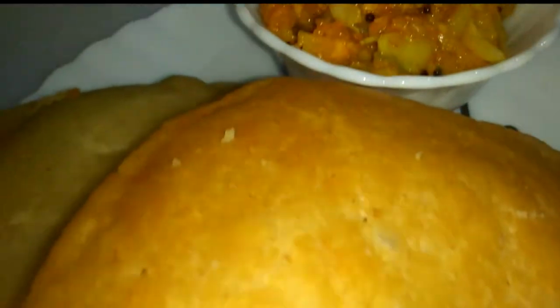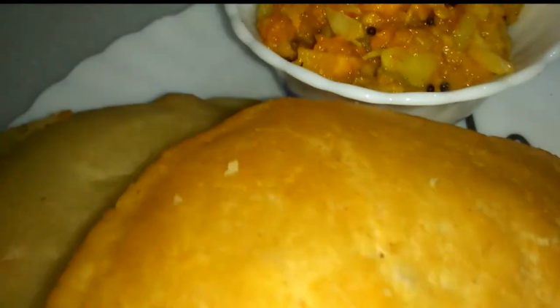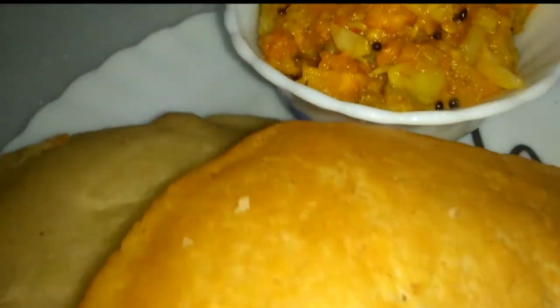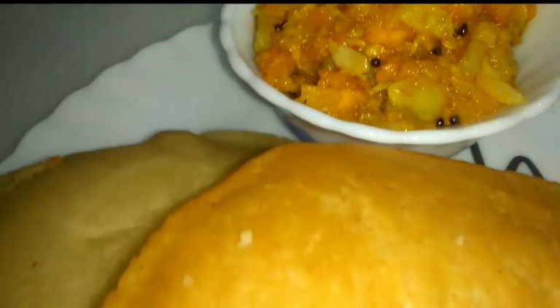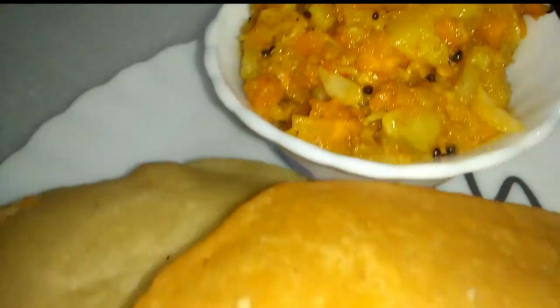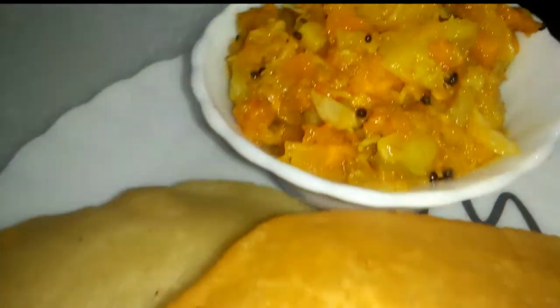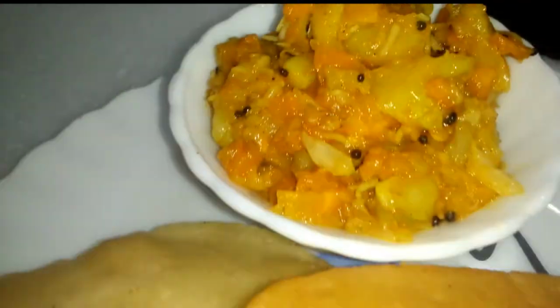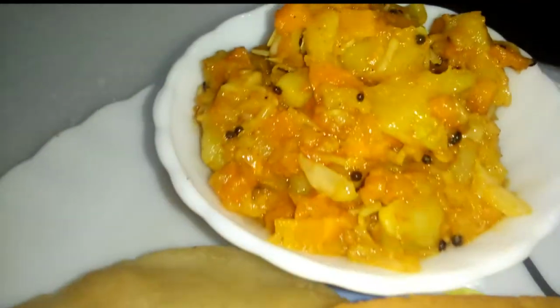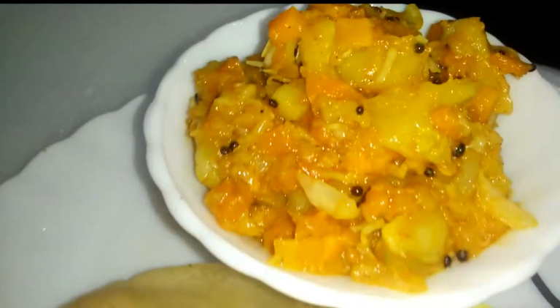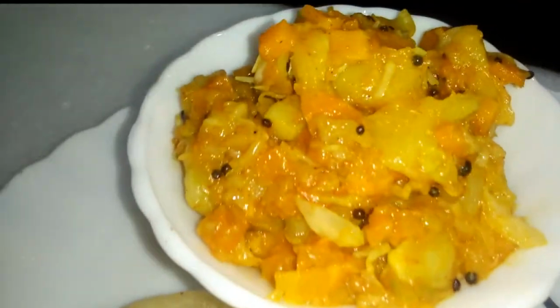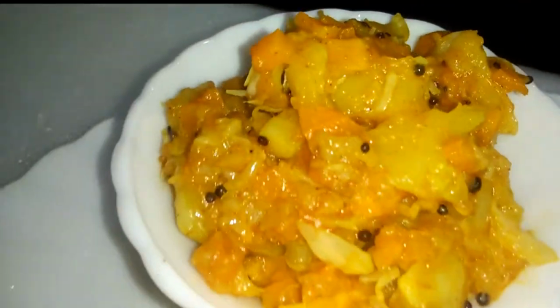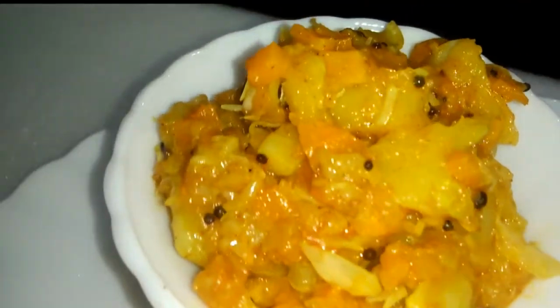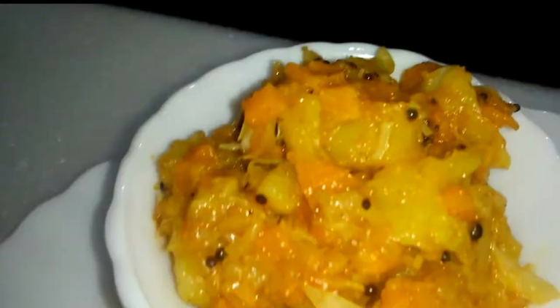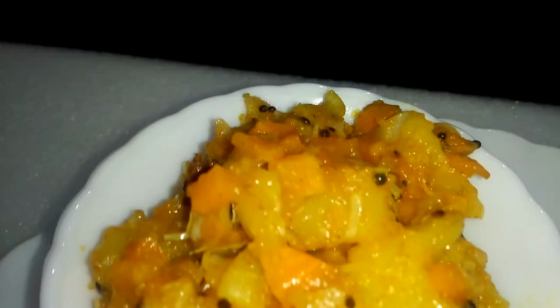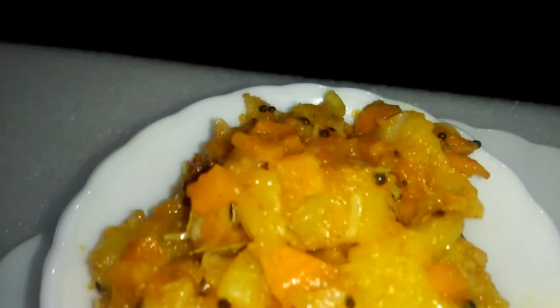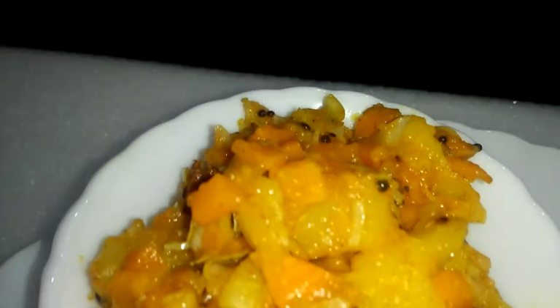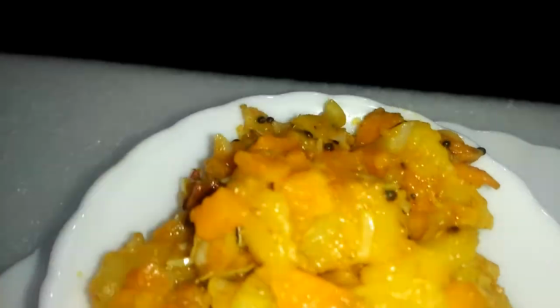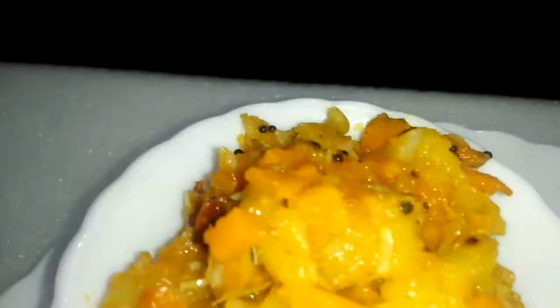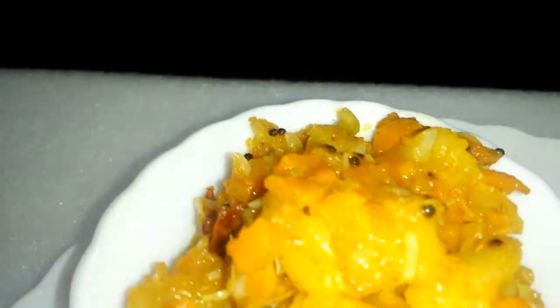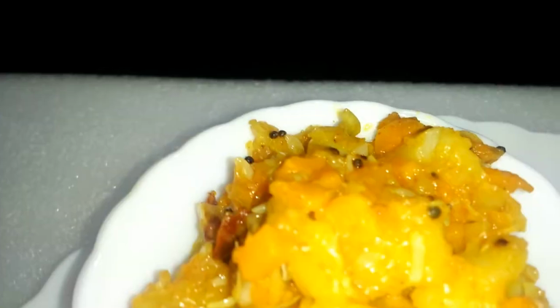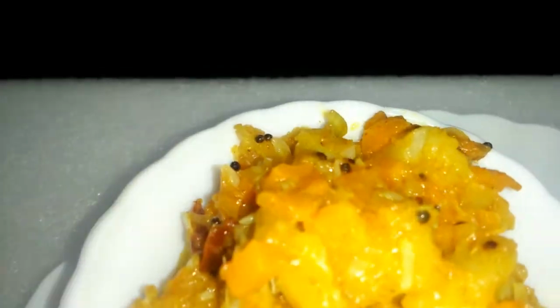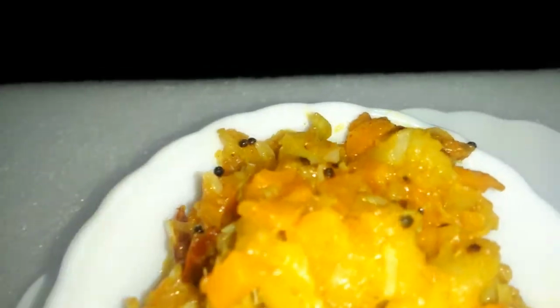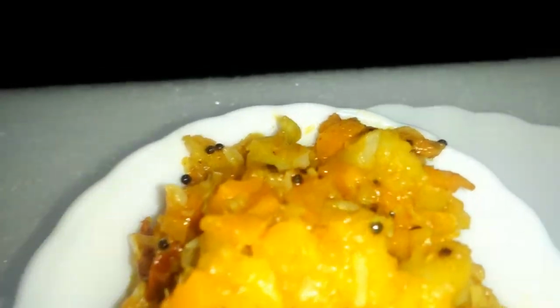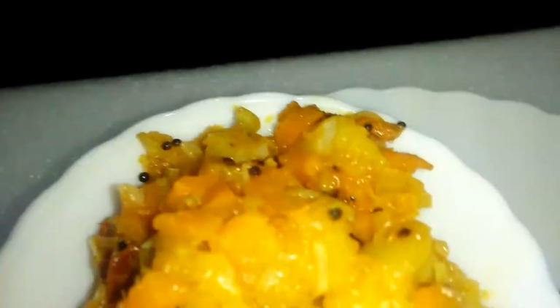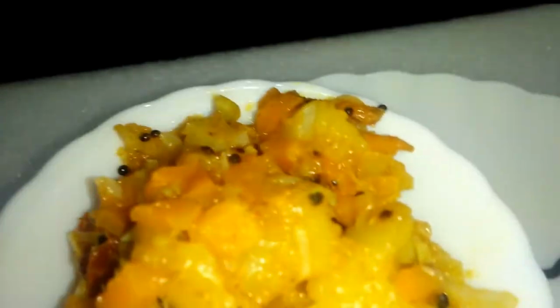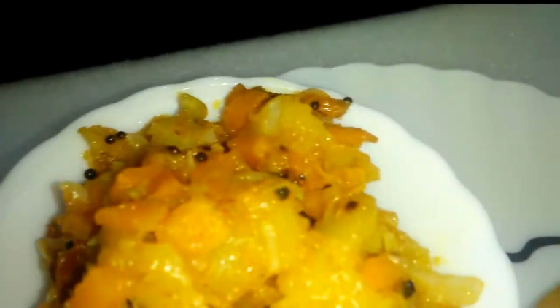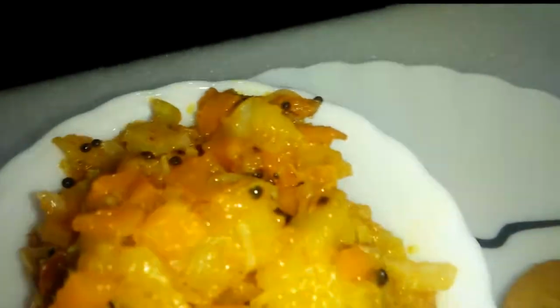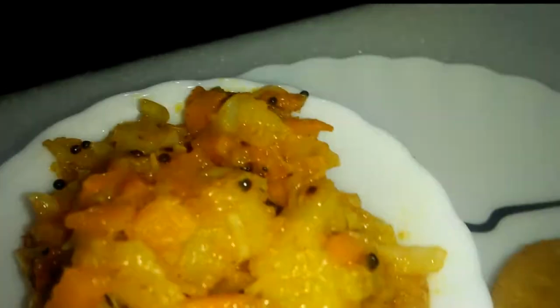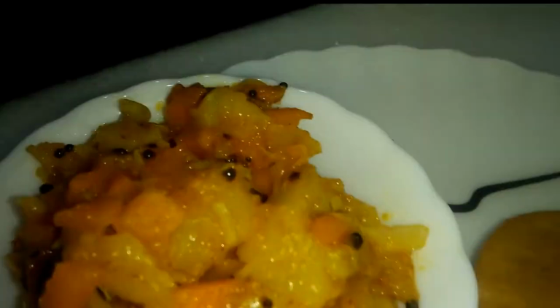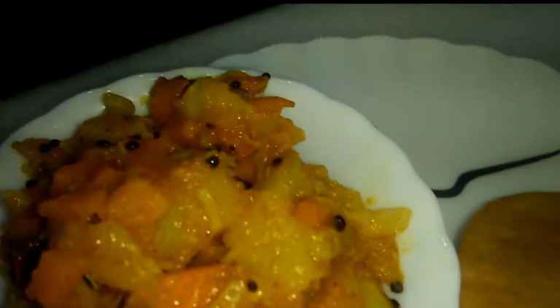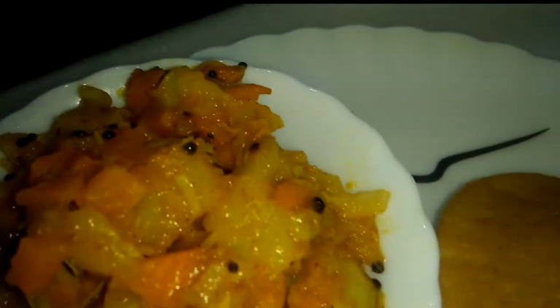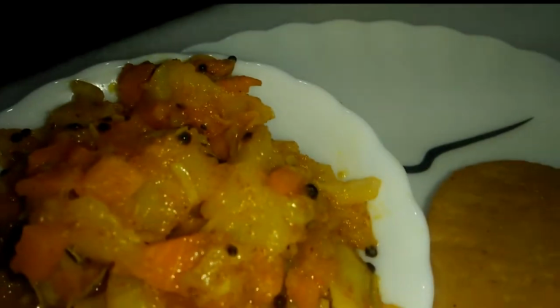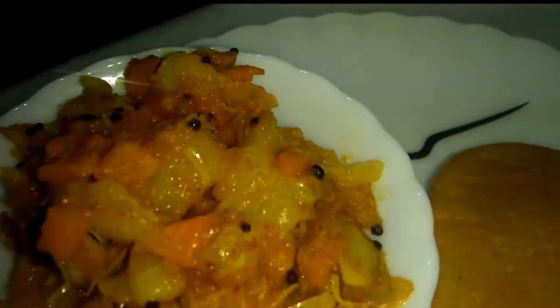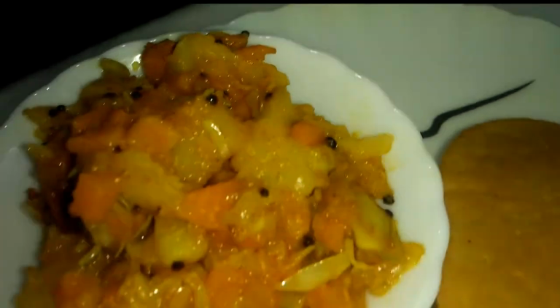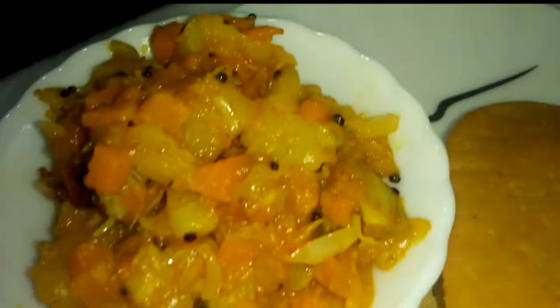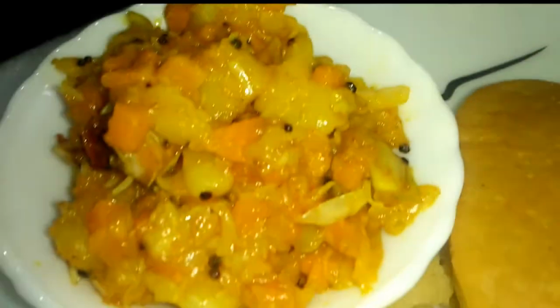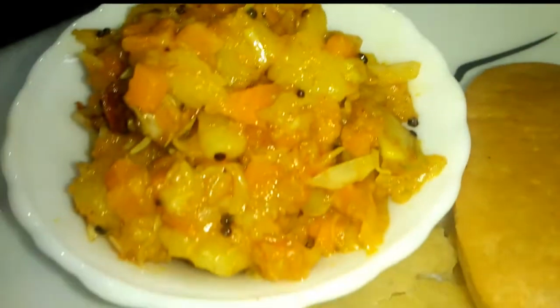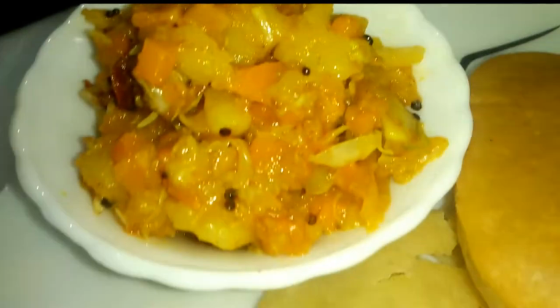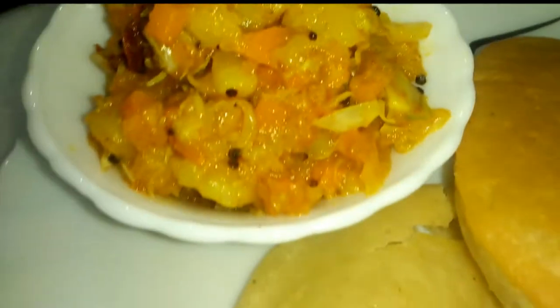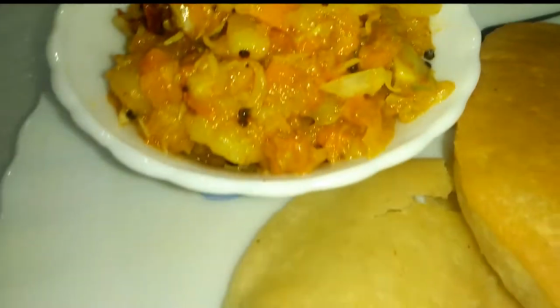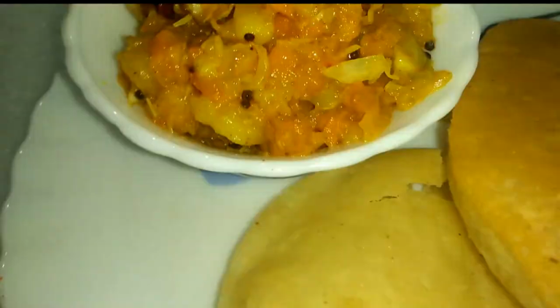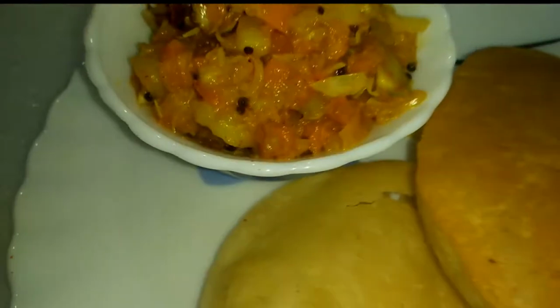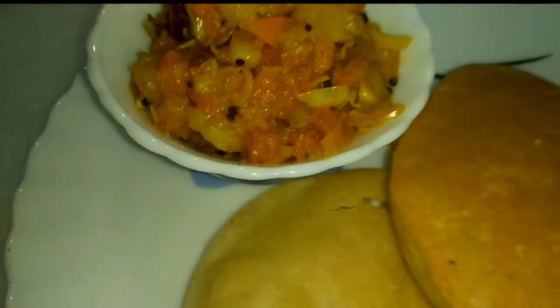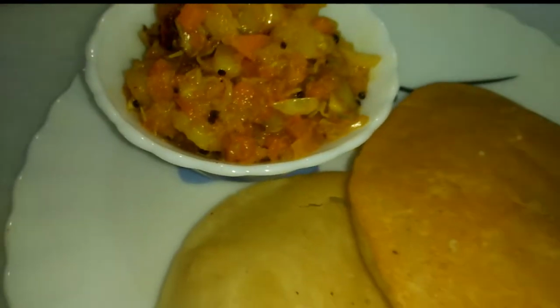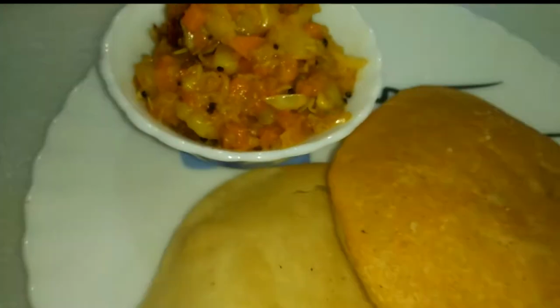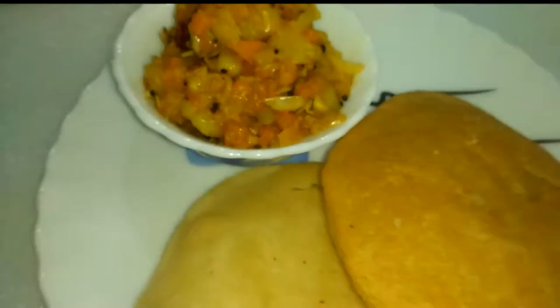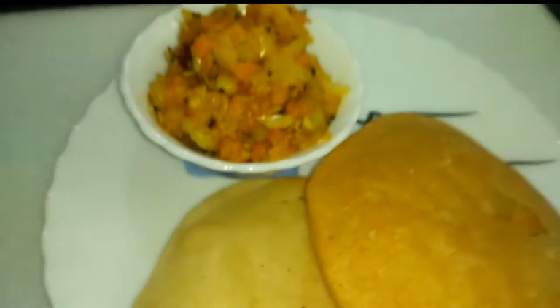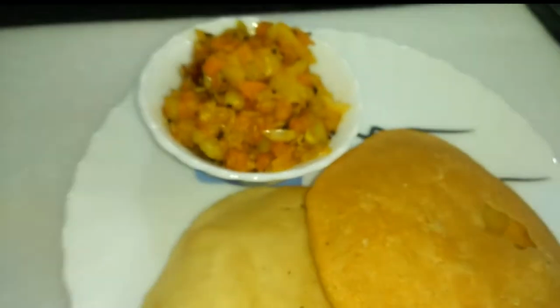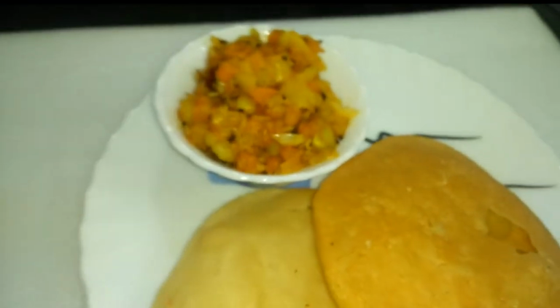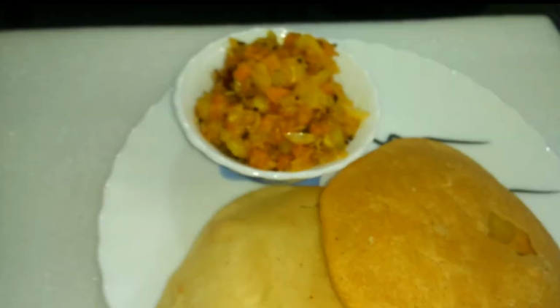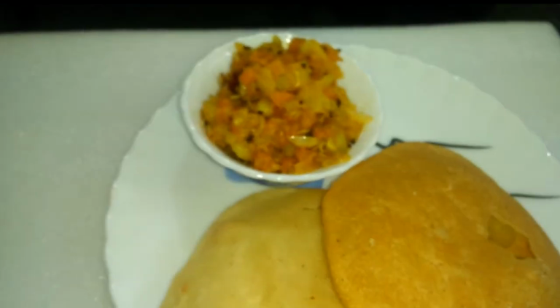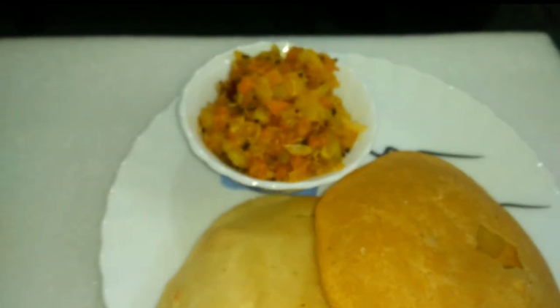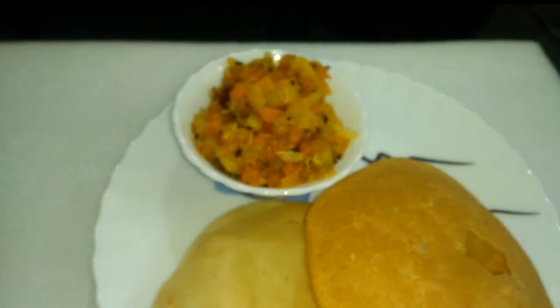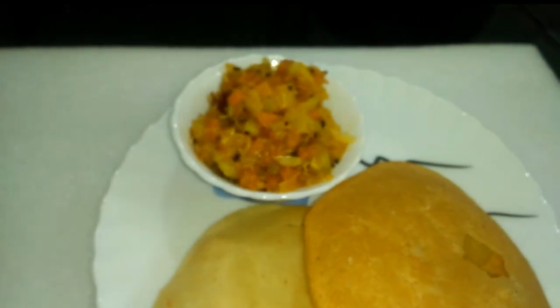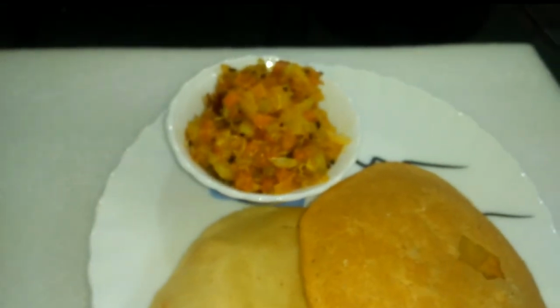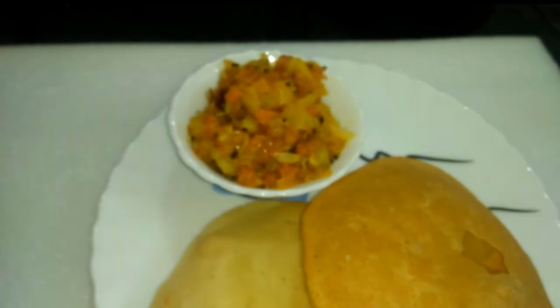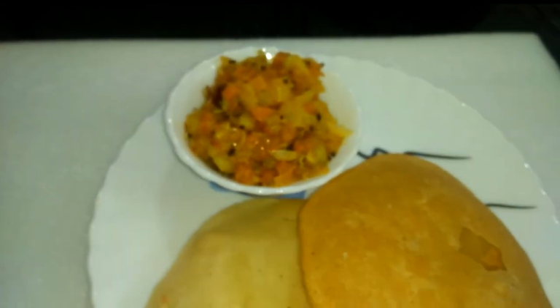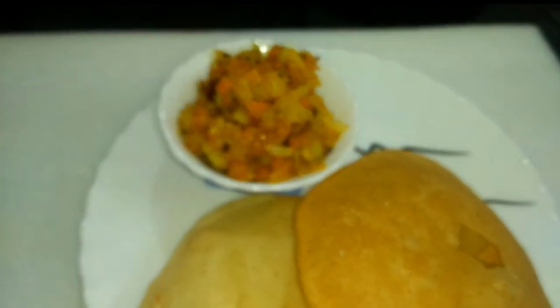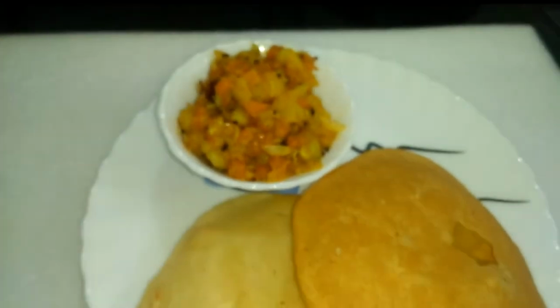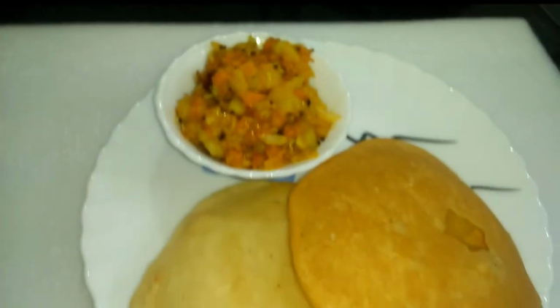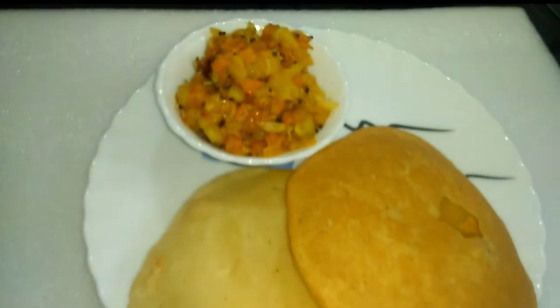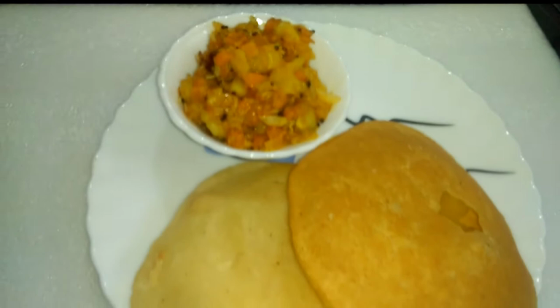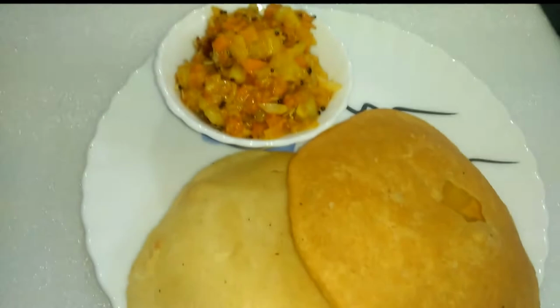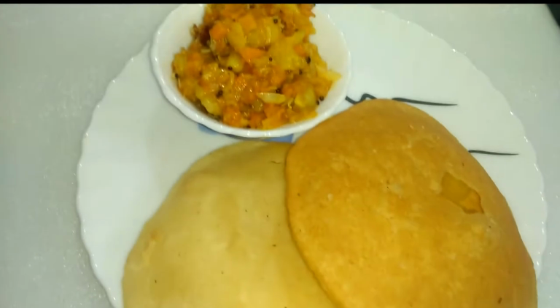Hi guys, we are going to be right back in the video. This is a good recipe for our sushi.